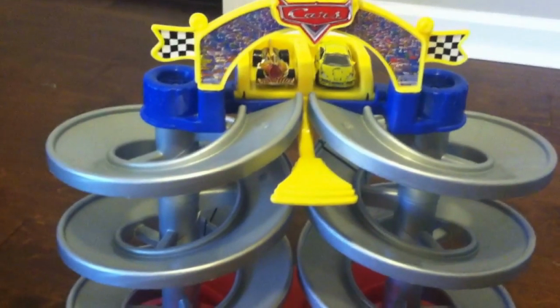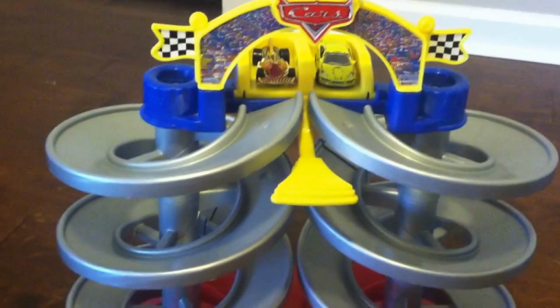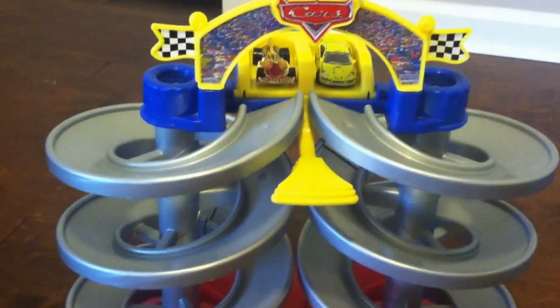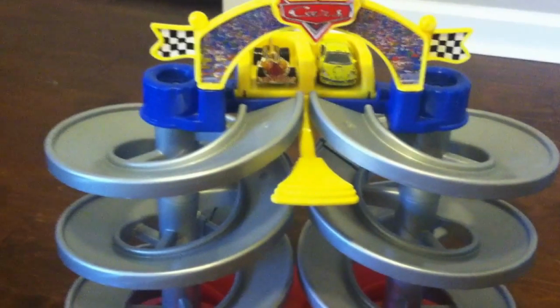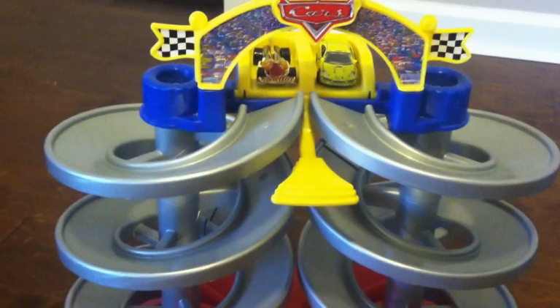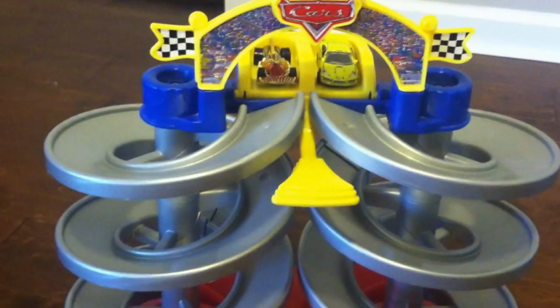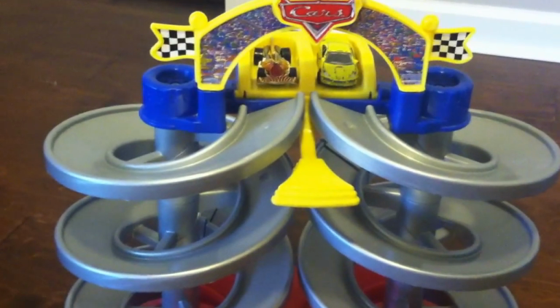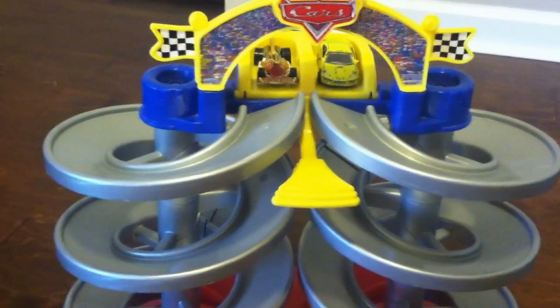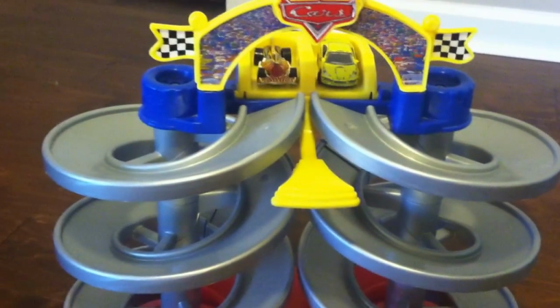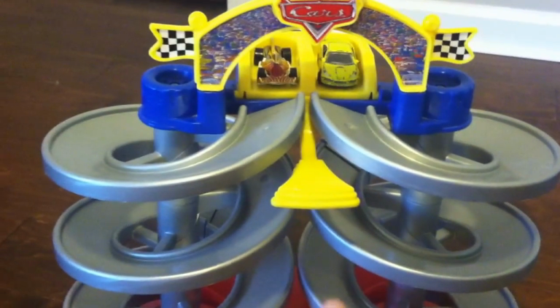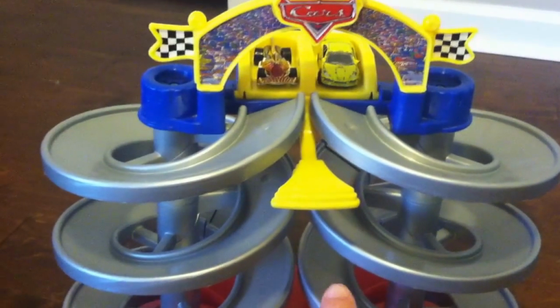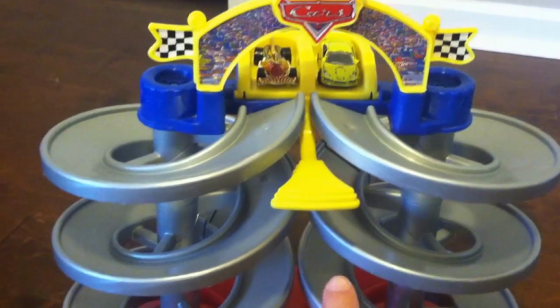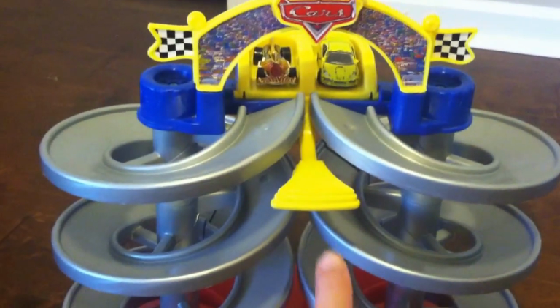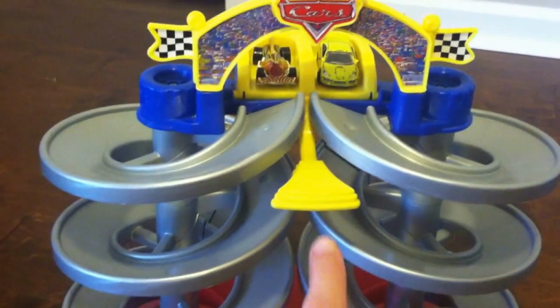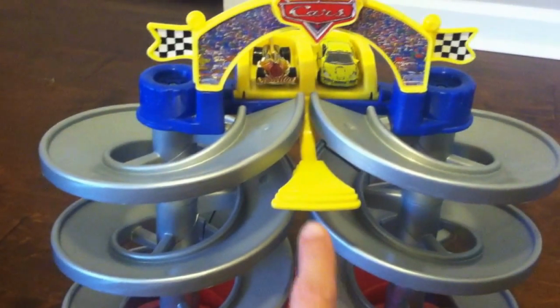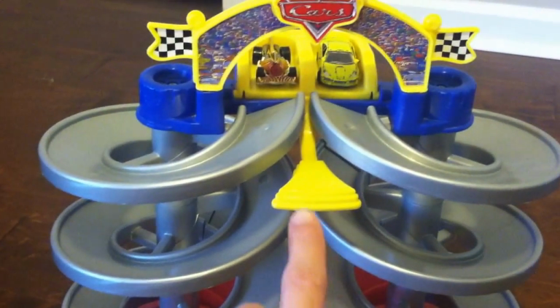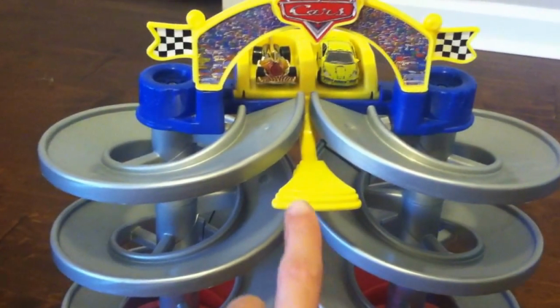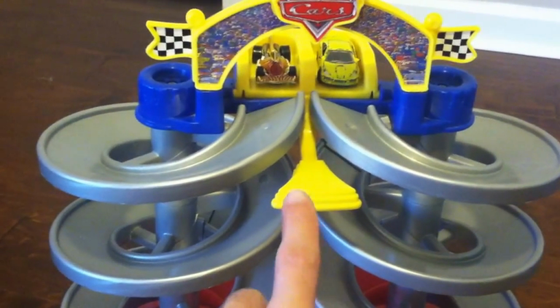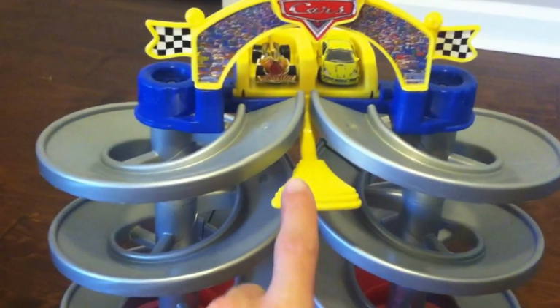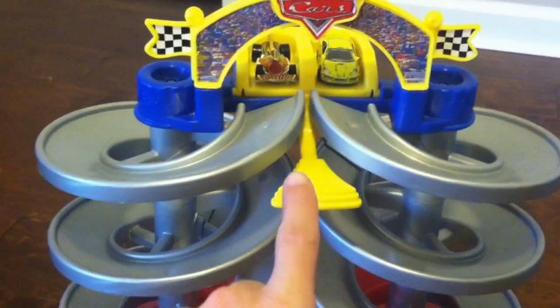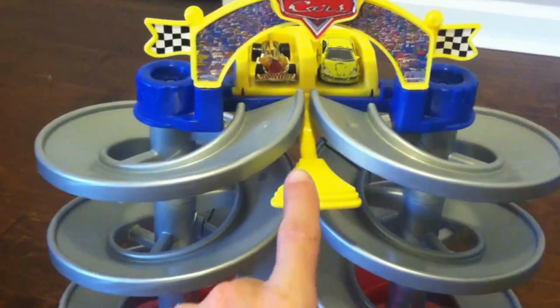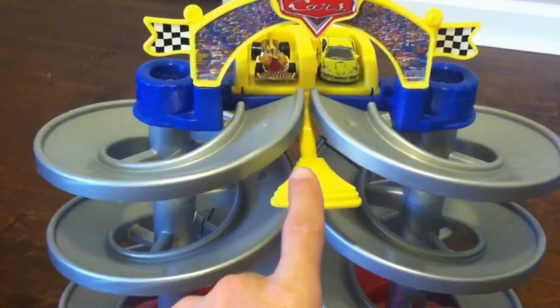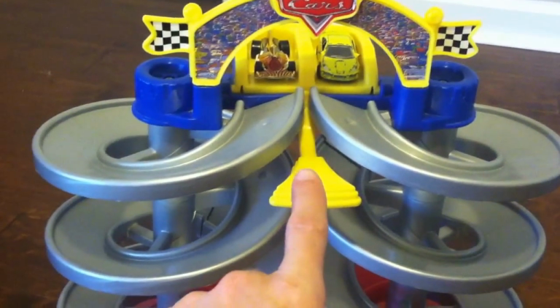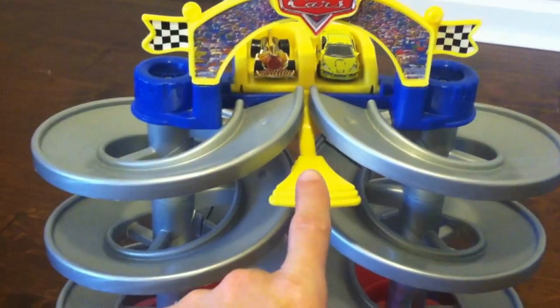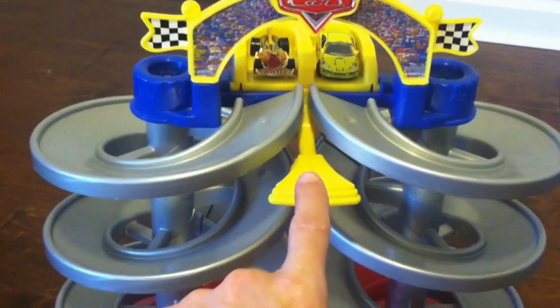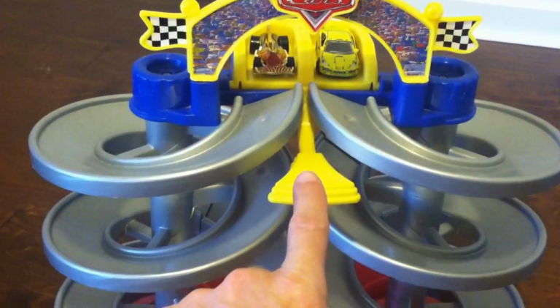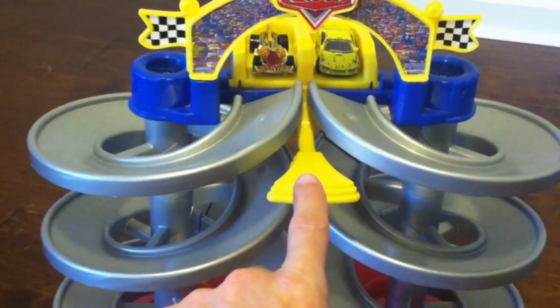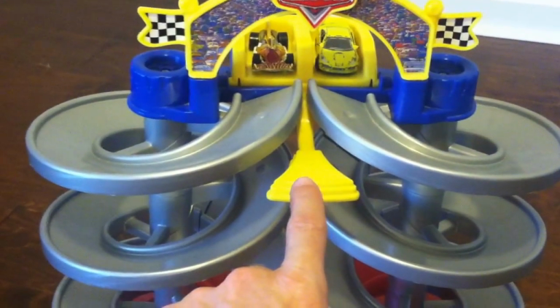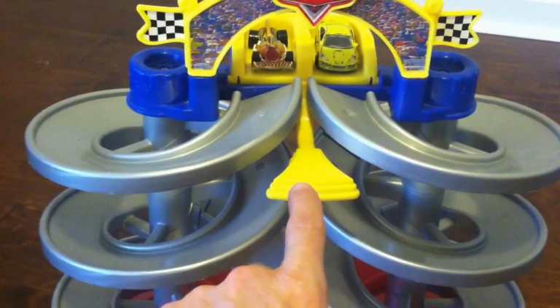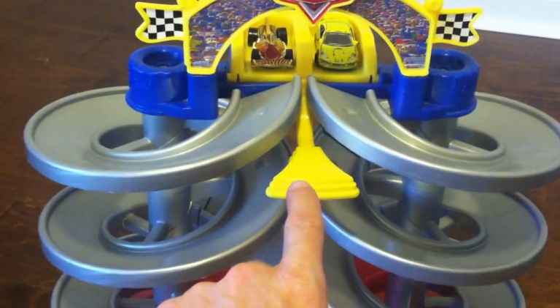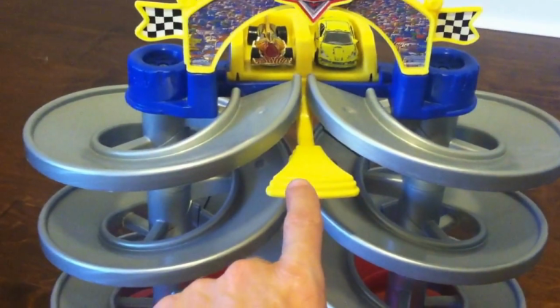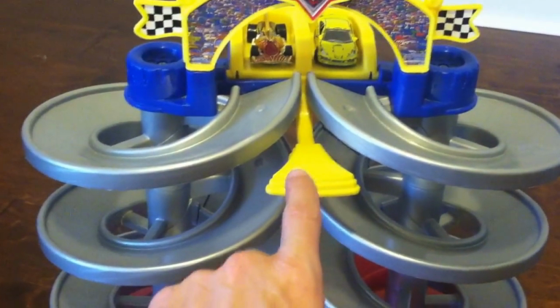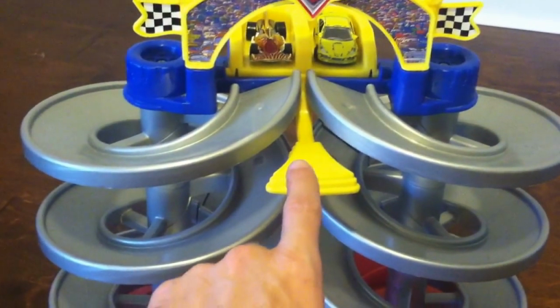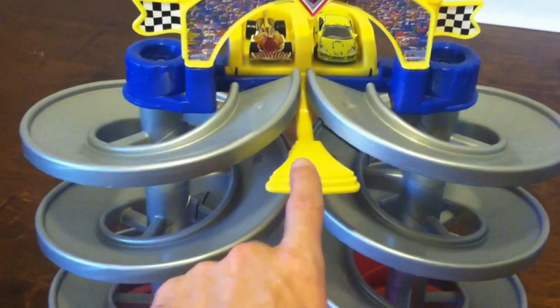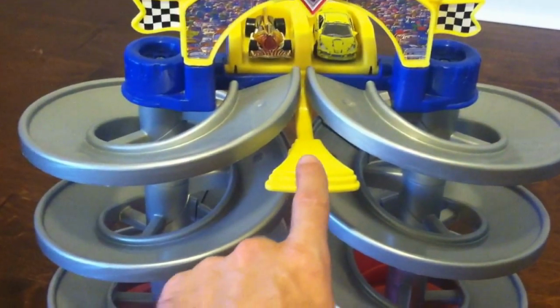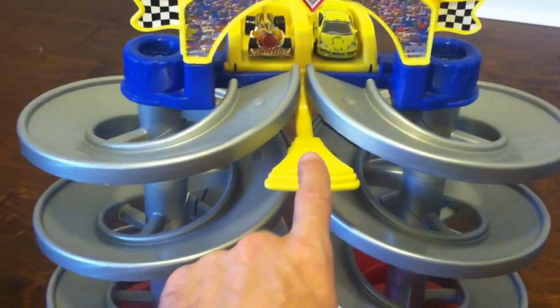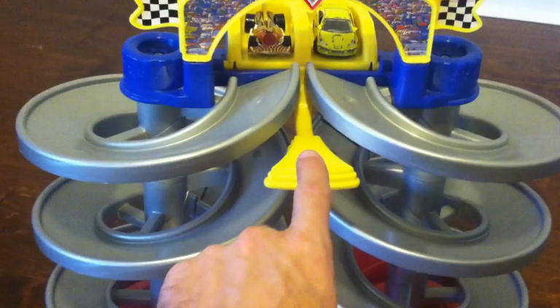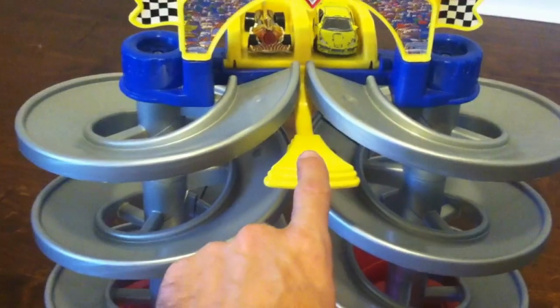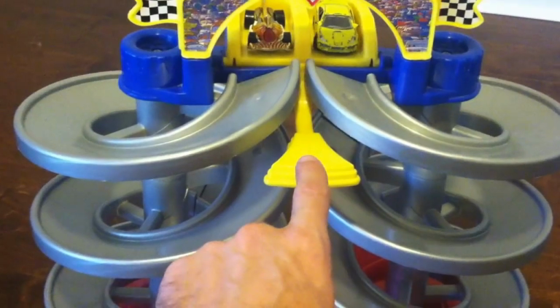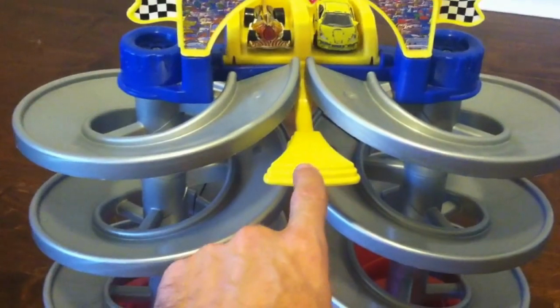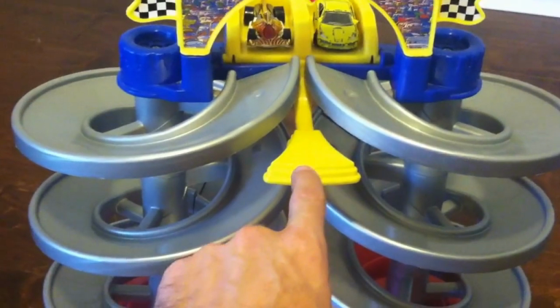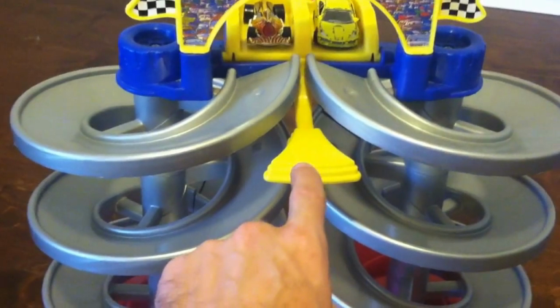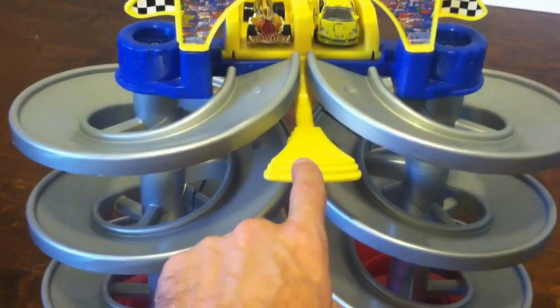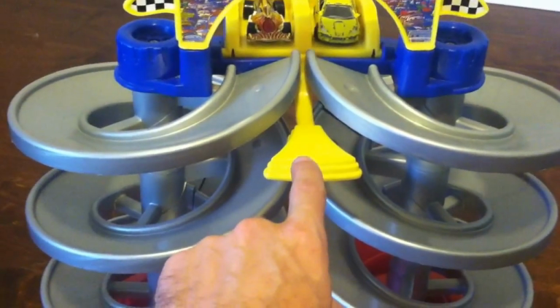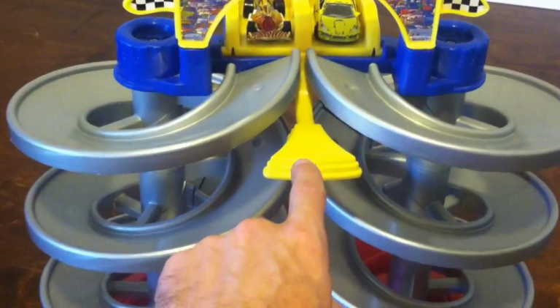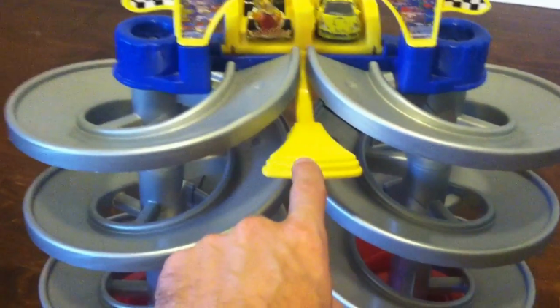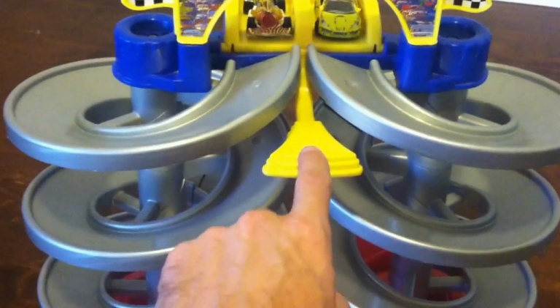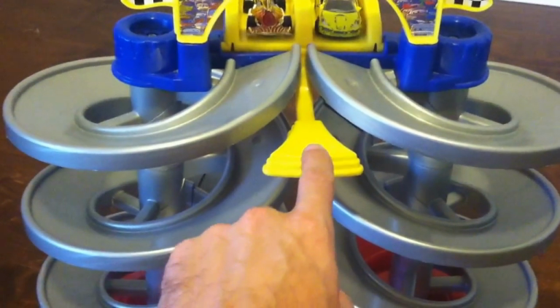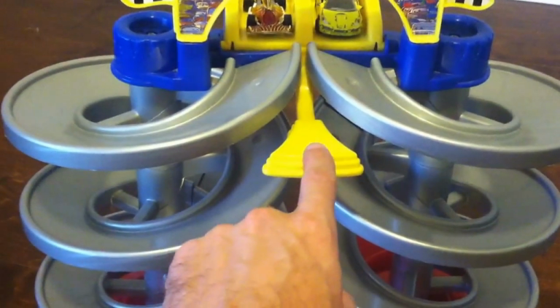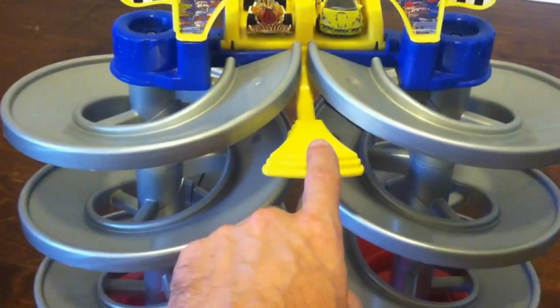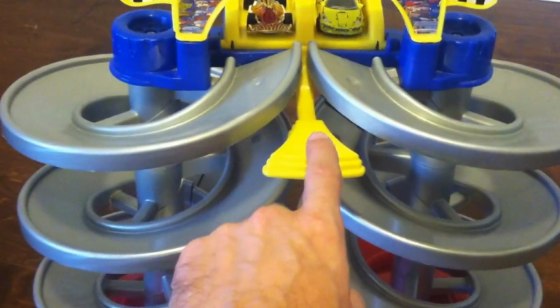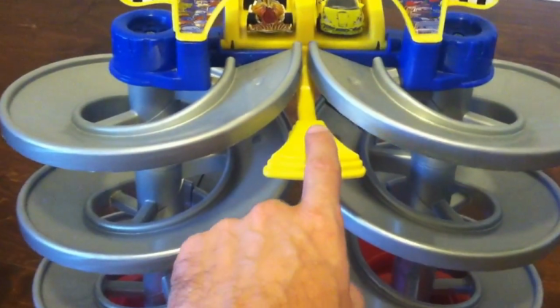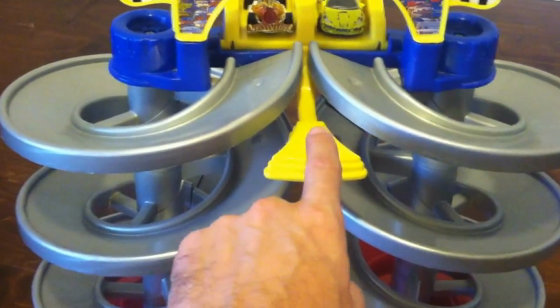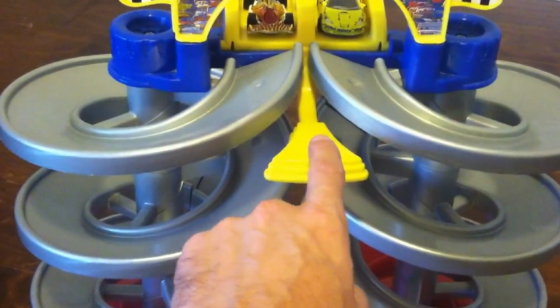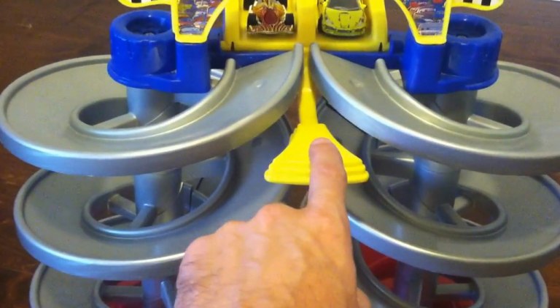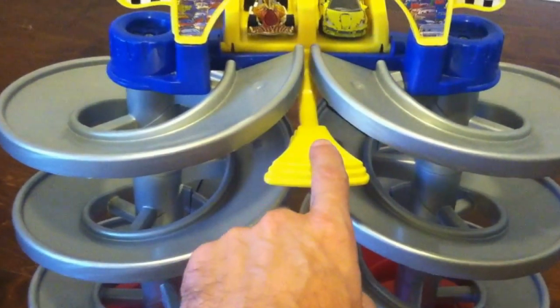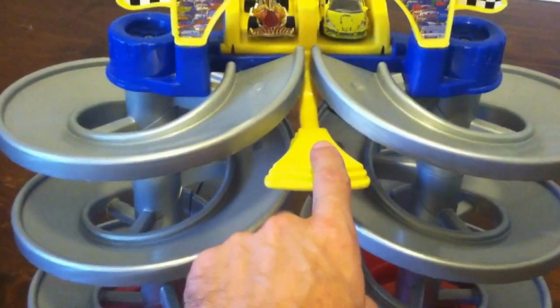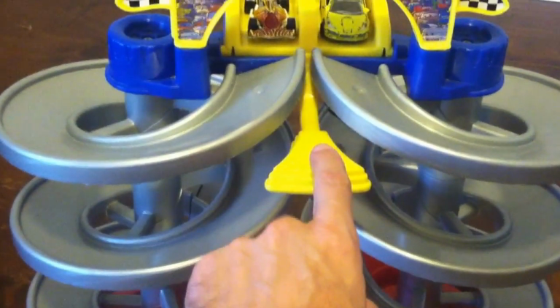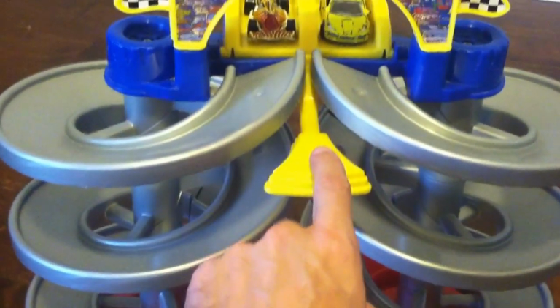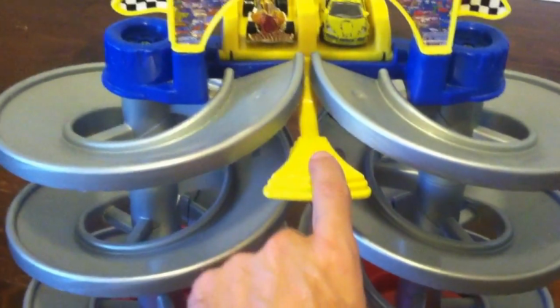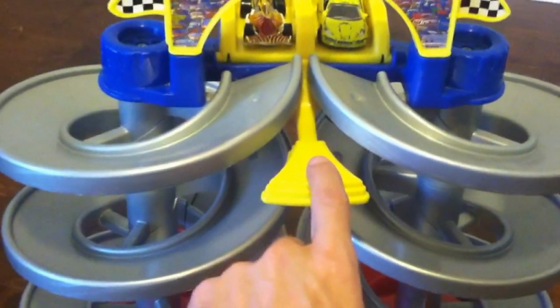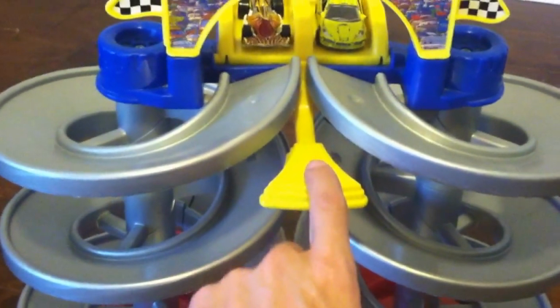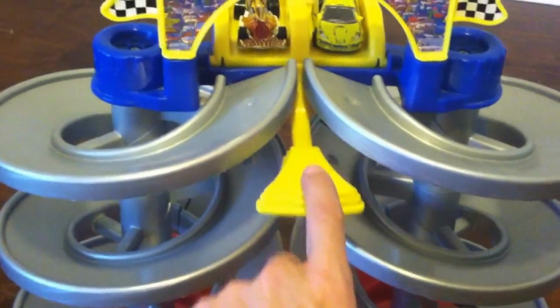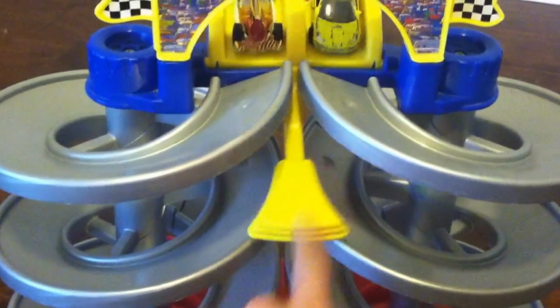Anyway, here we go — let's have our race! Three, two, one — you just push down this little lever and start the race.